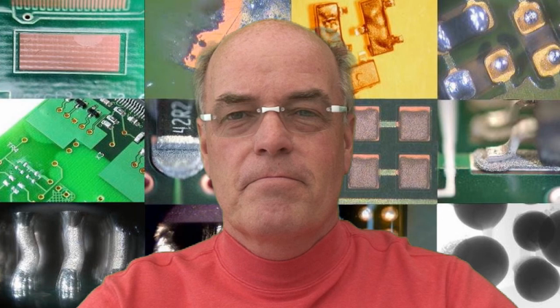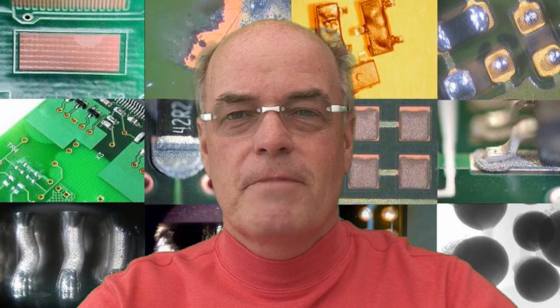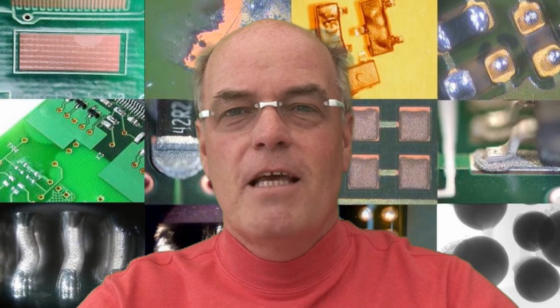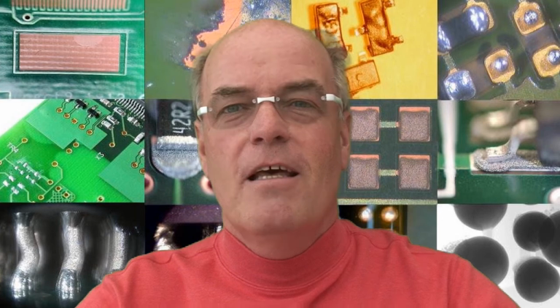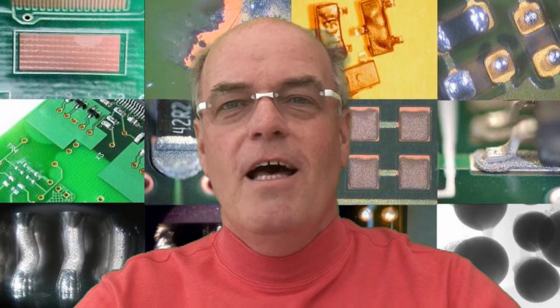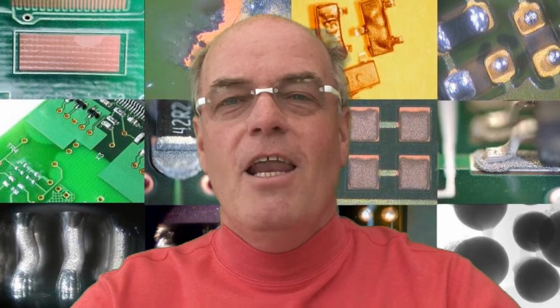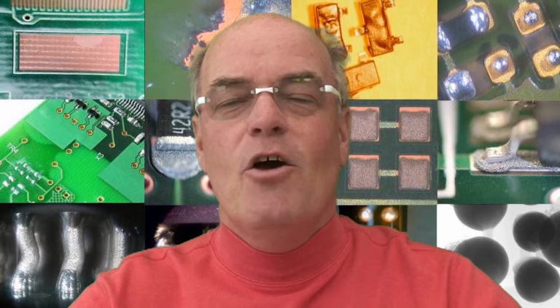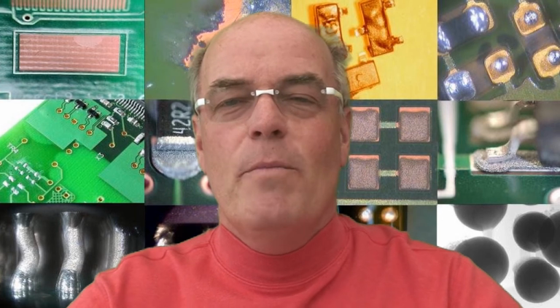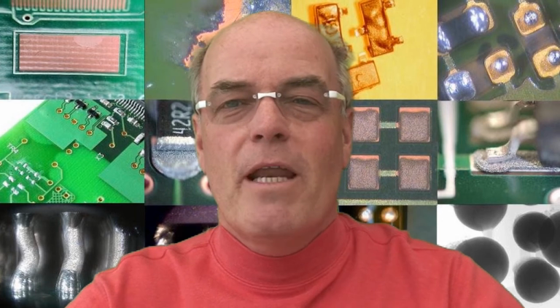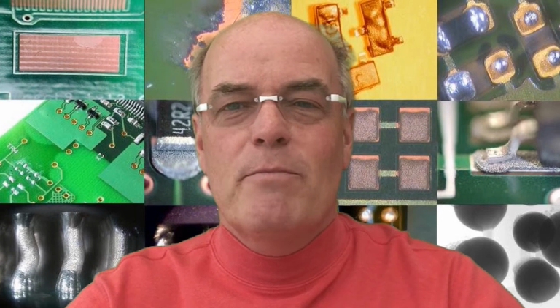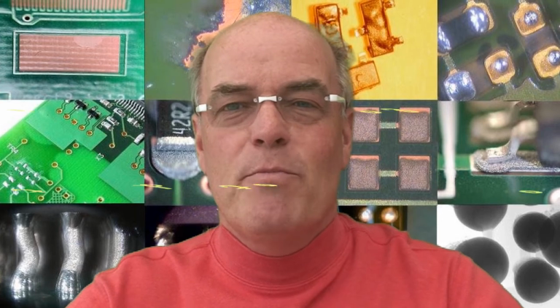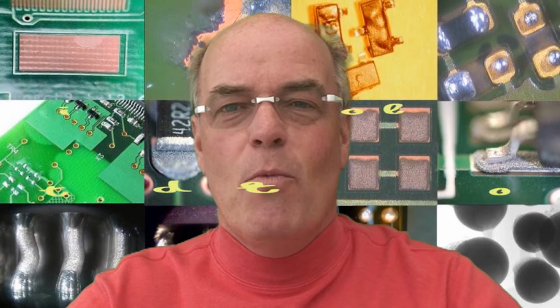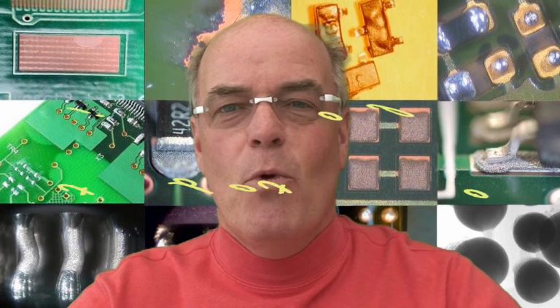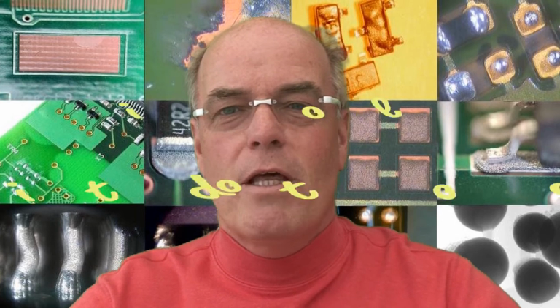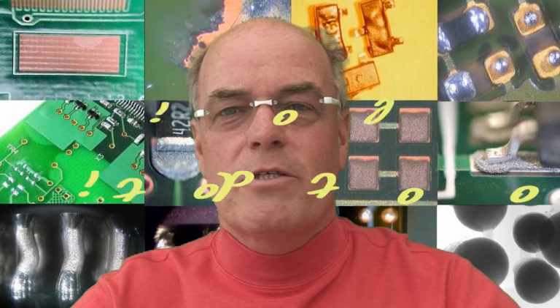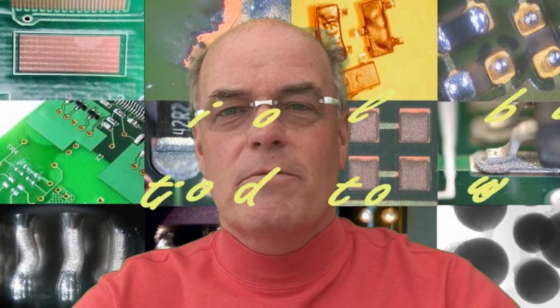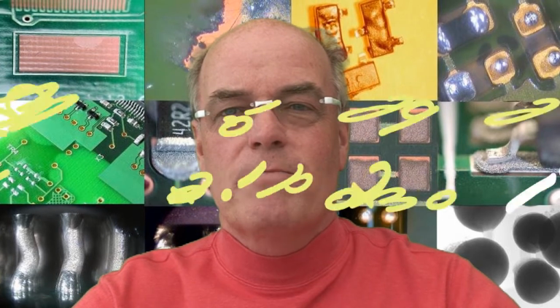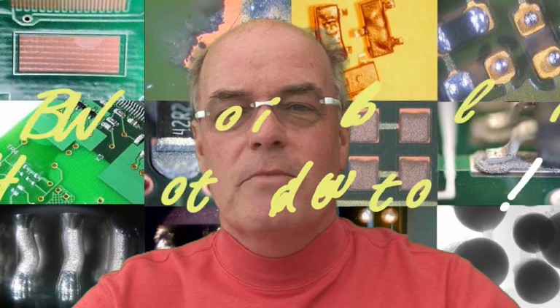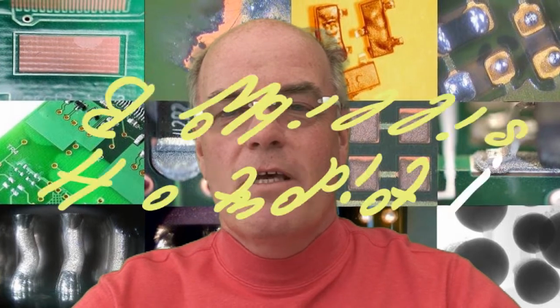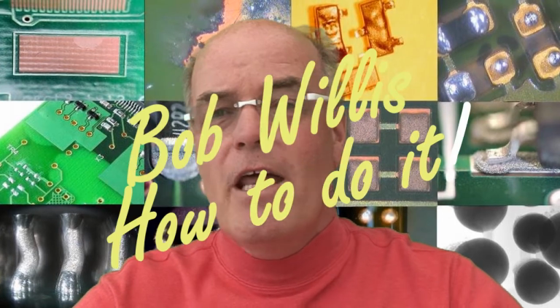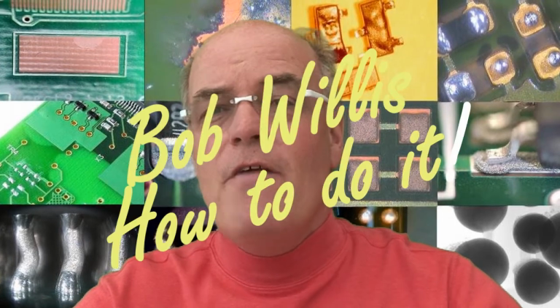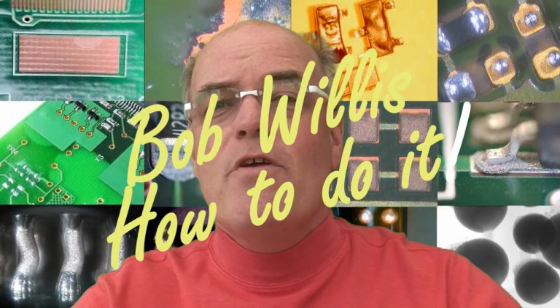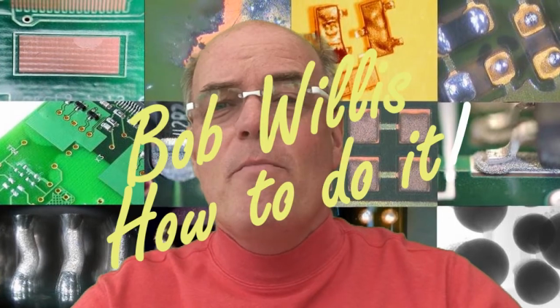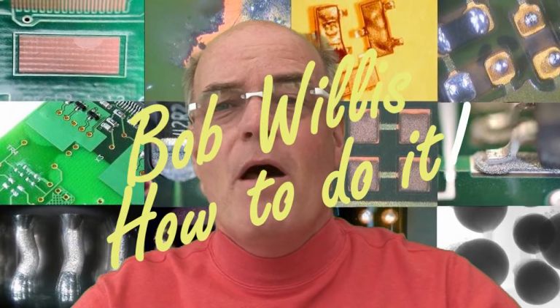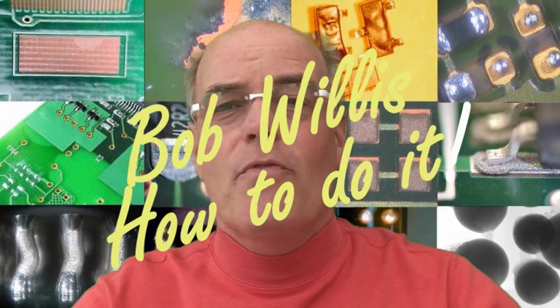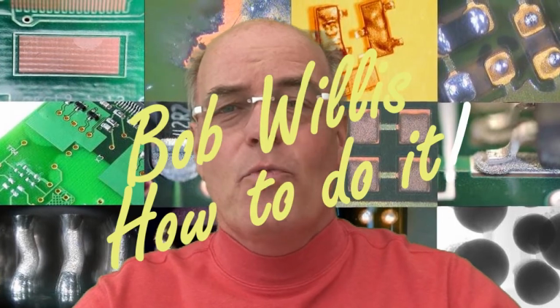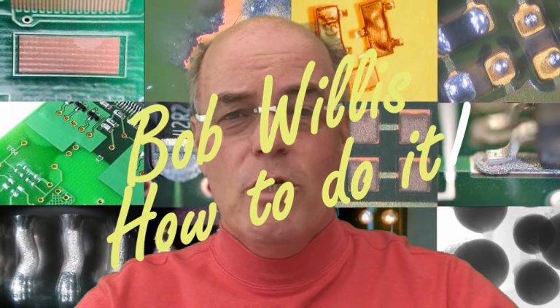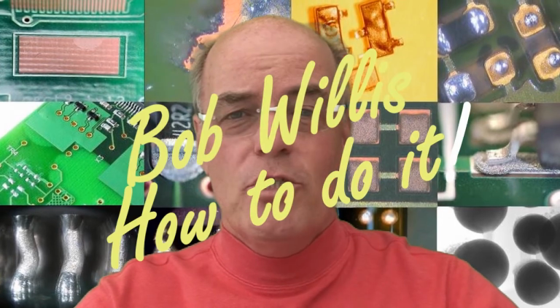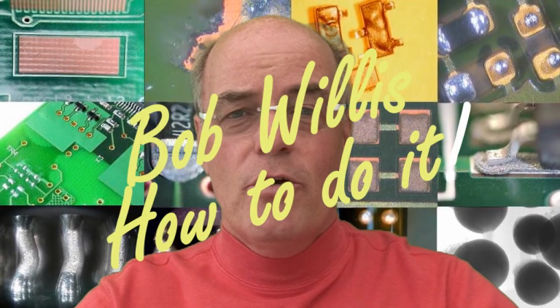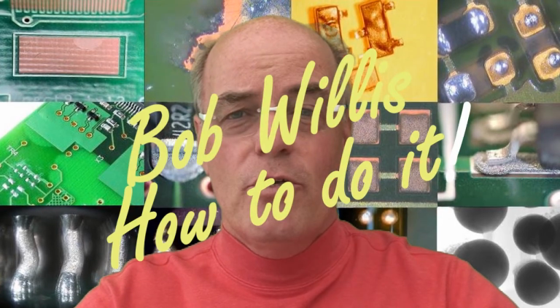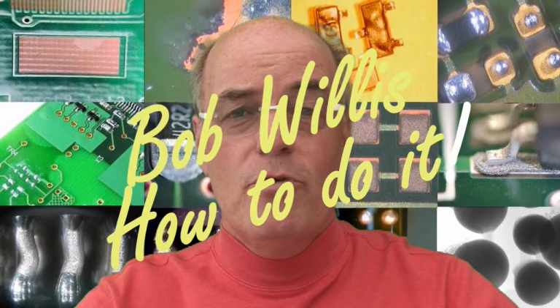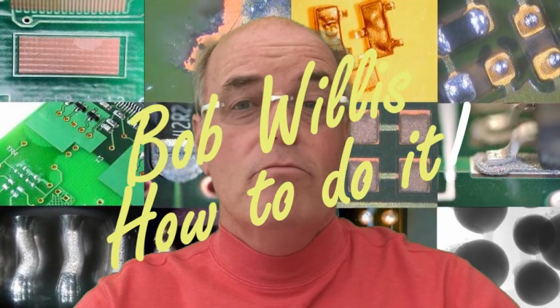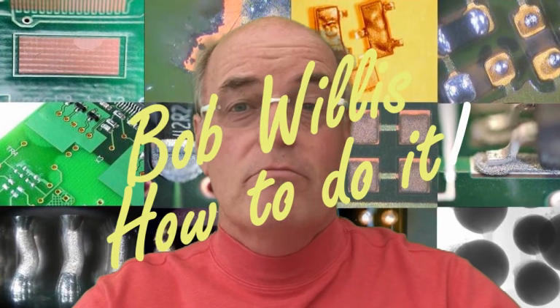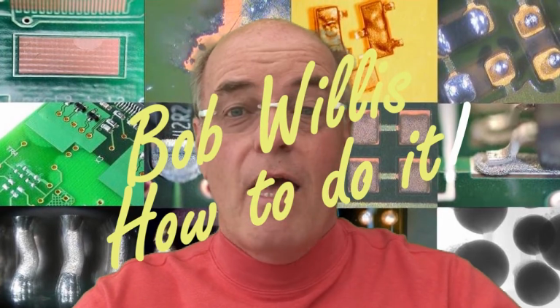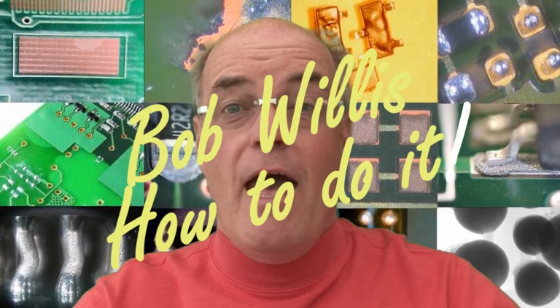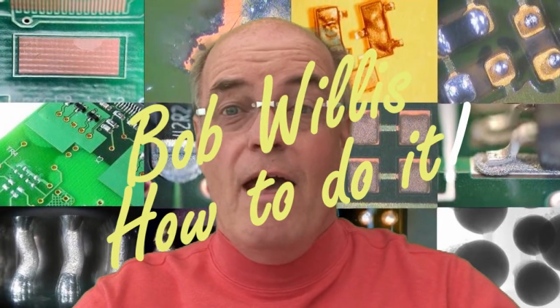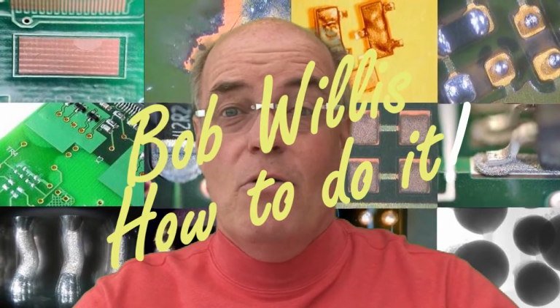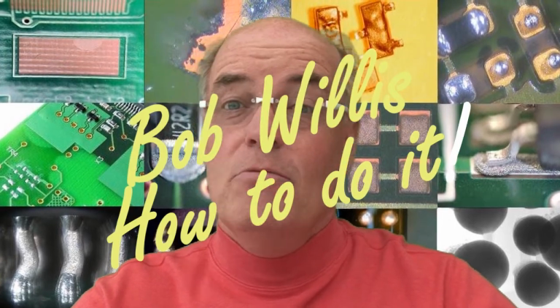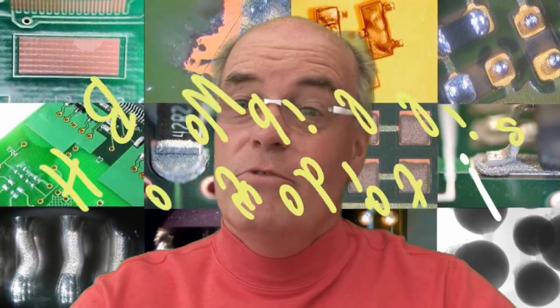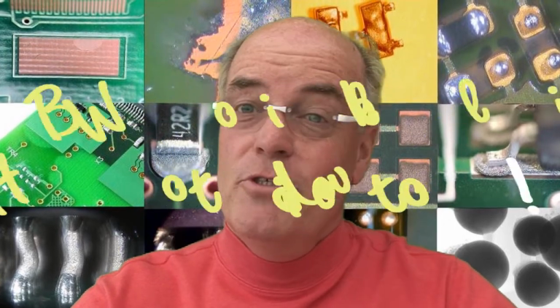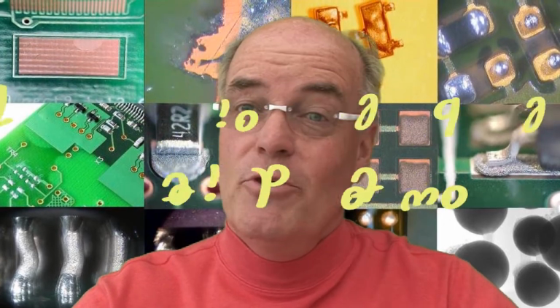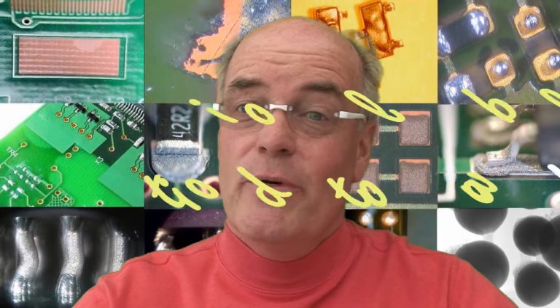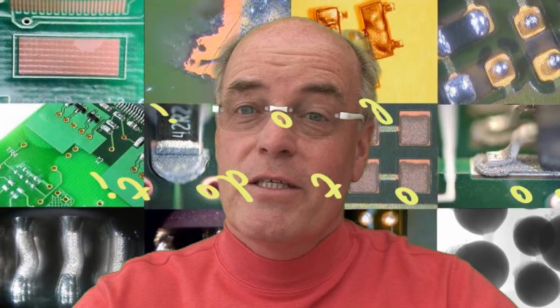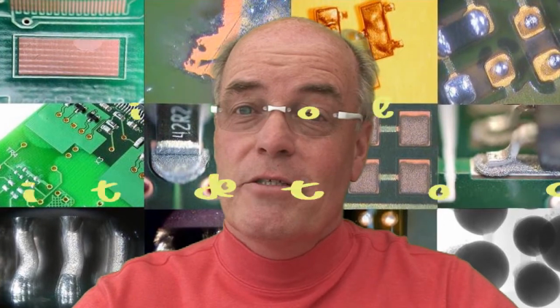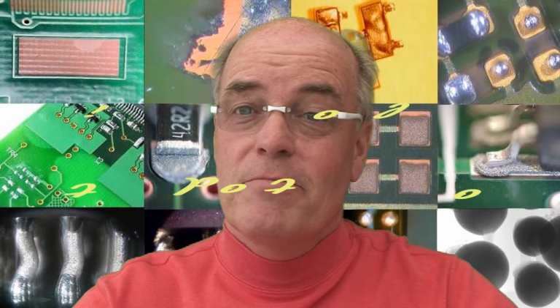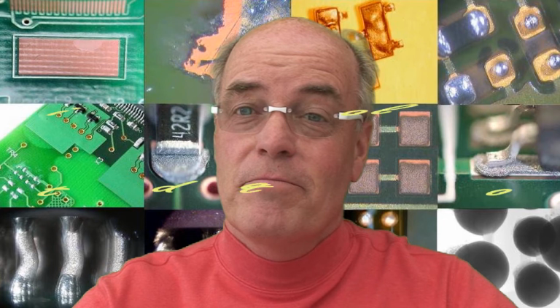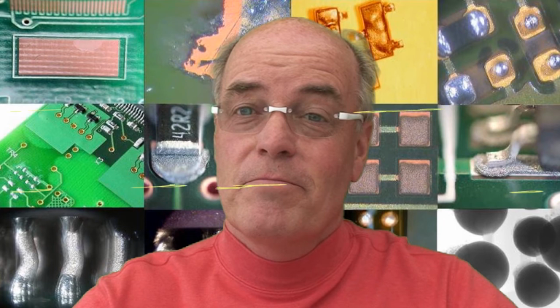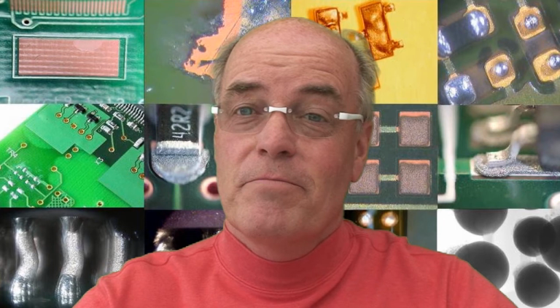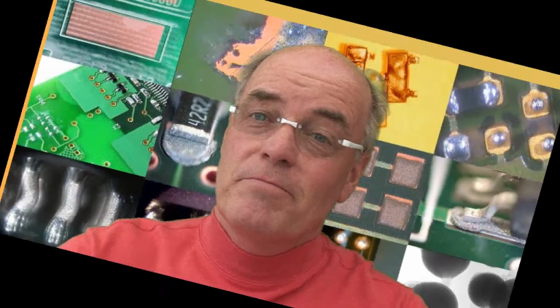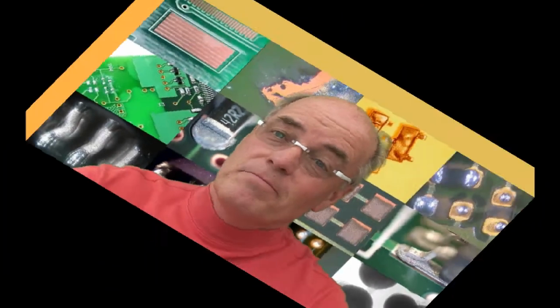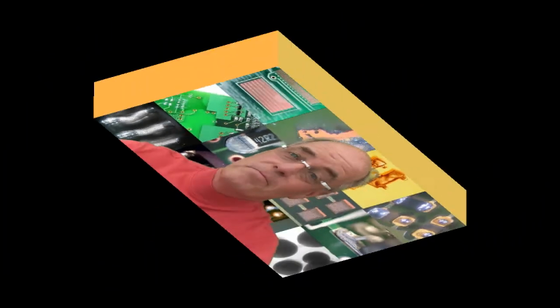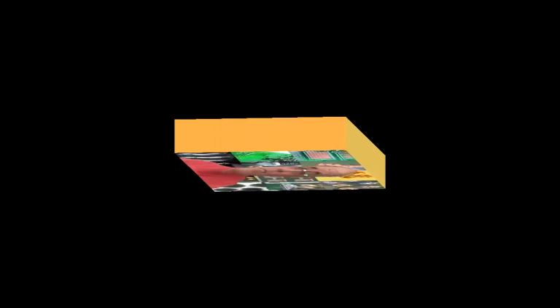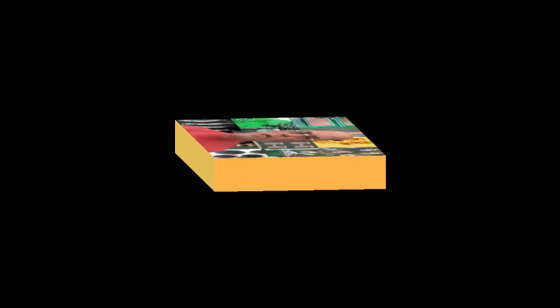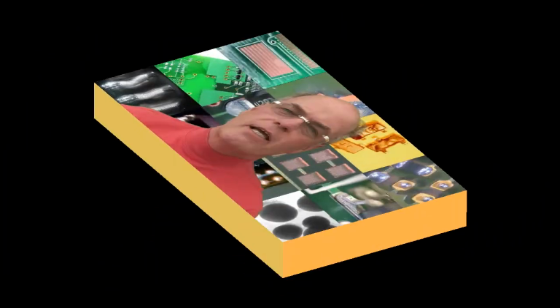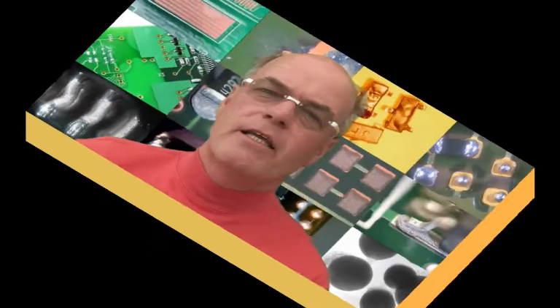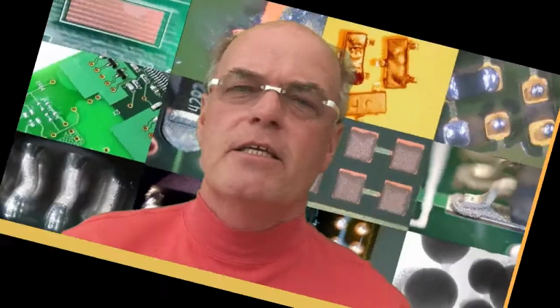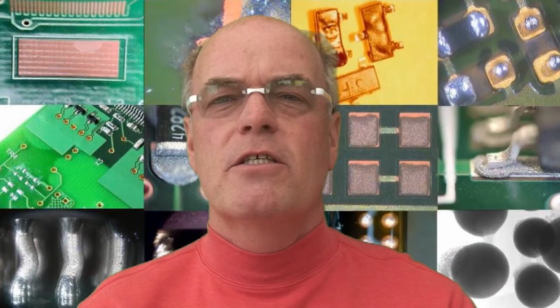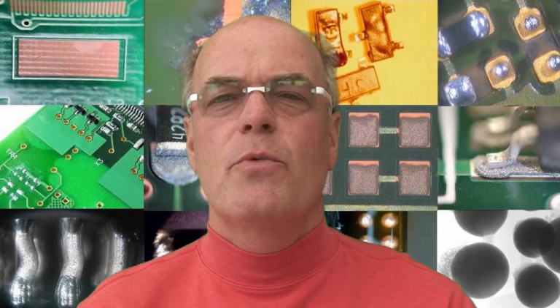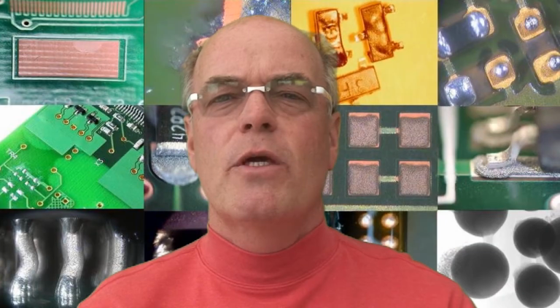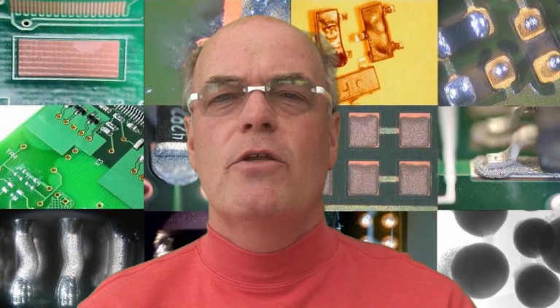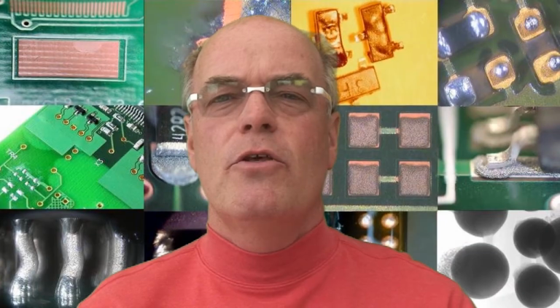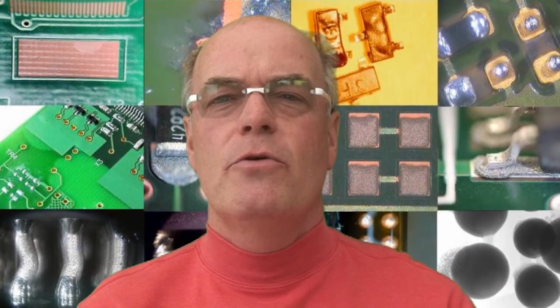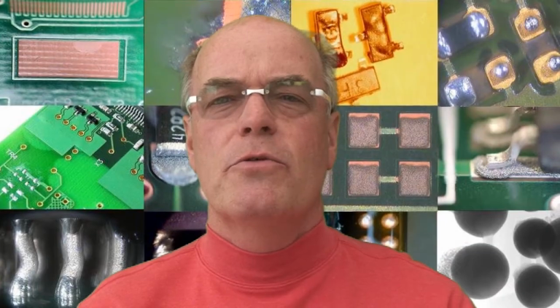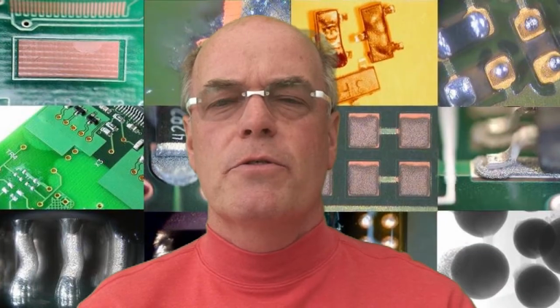Hello, my name is Bob Willis and every month we show you how to do it. There are a number of techniques that we can use.